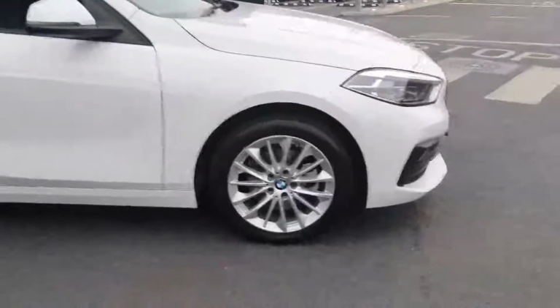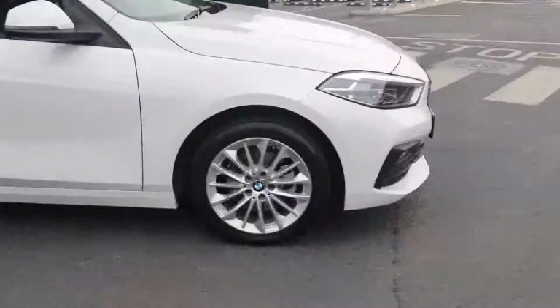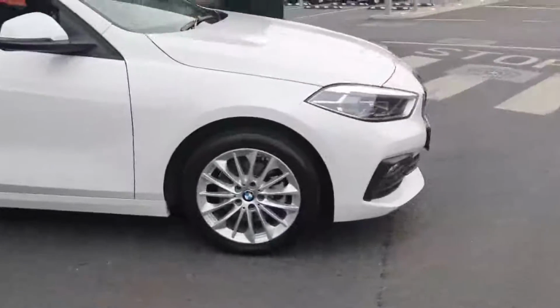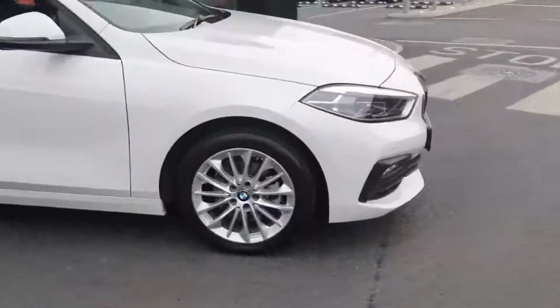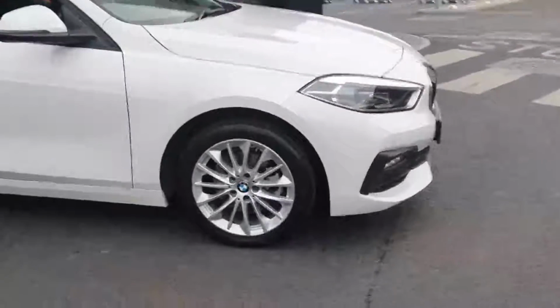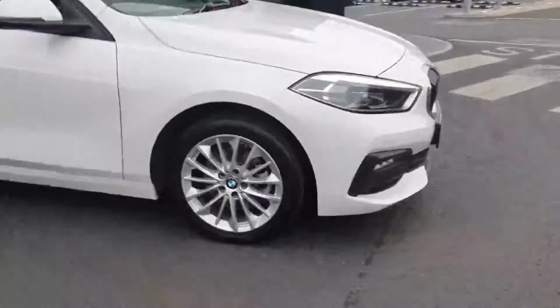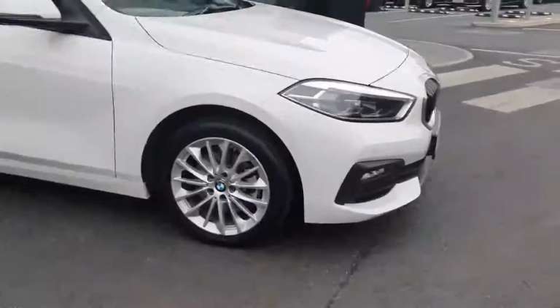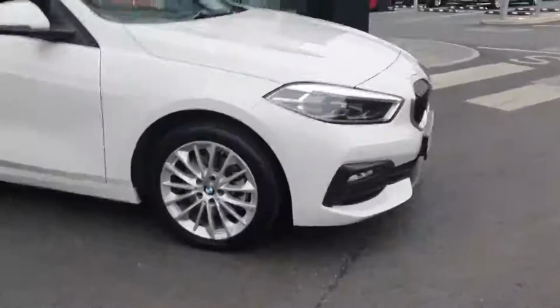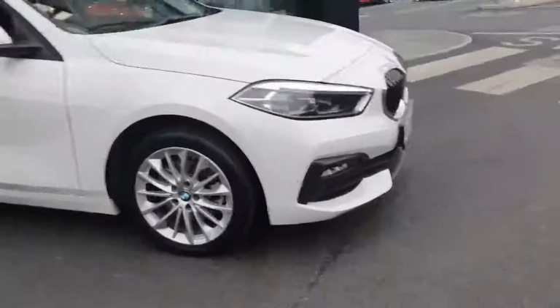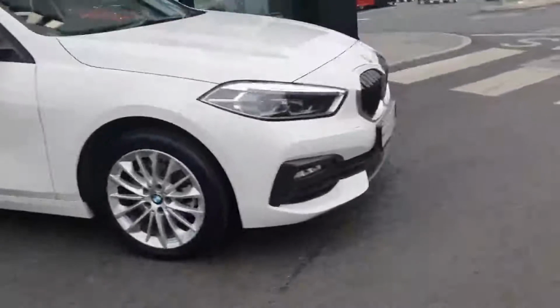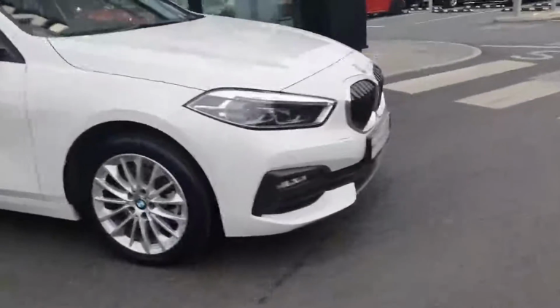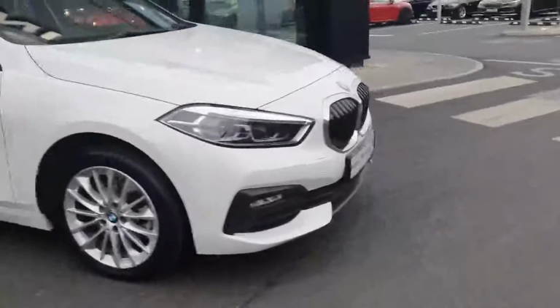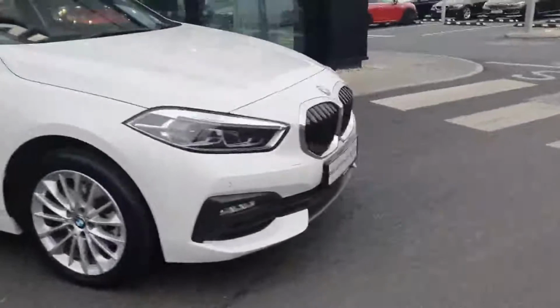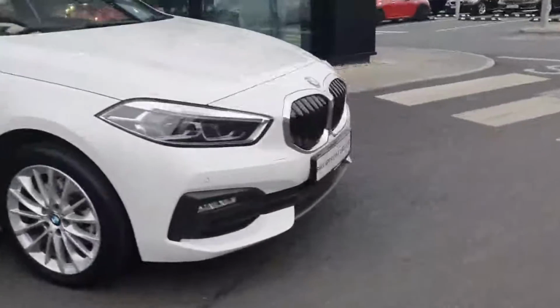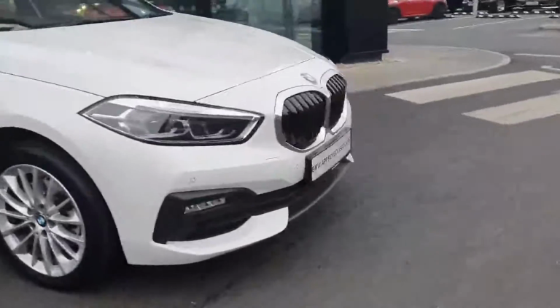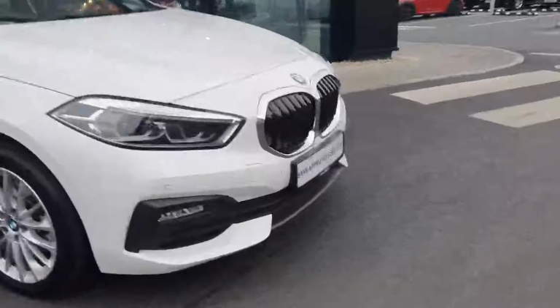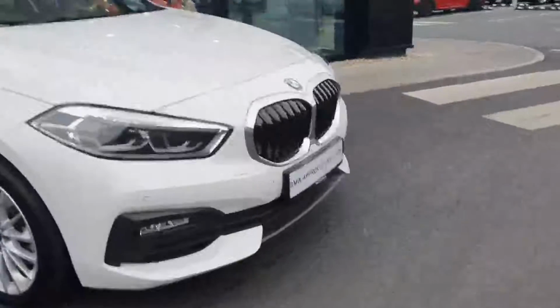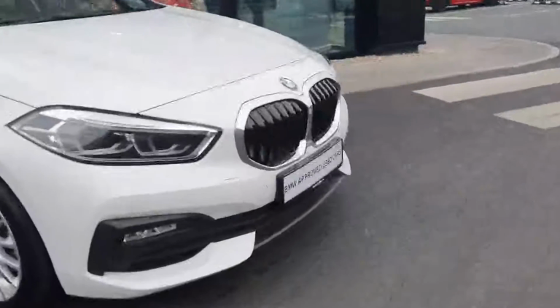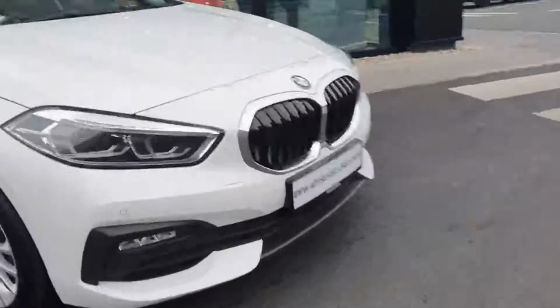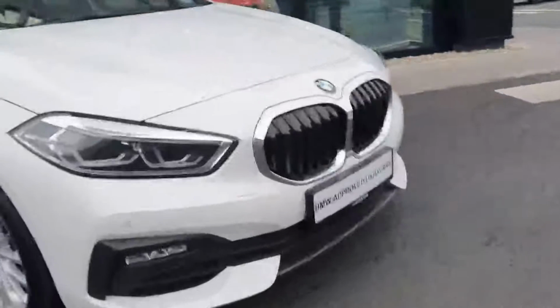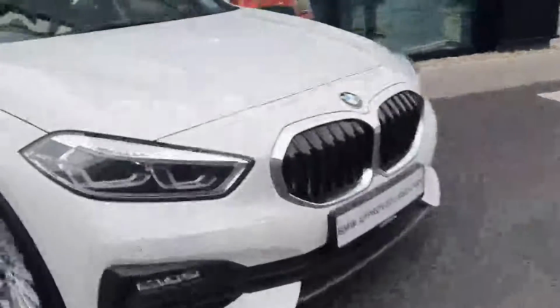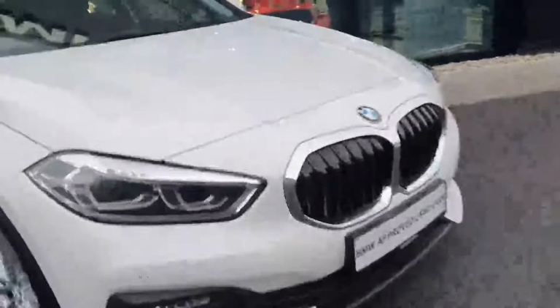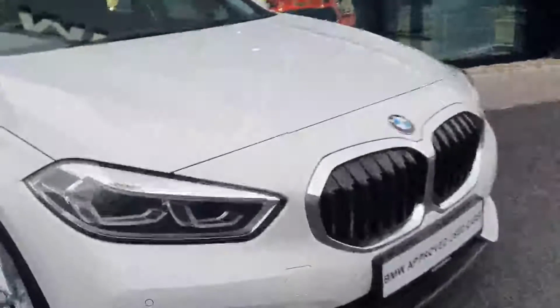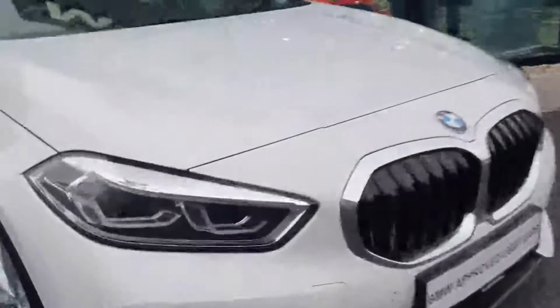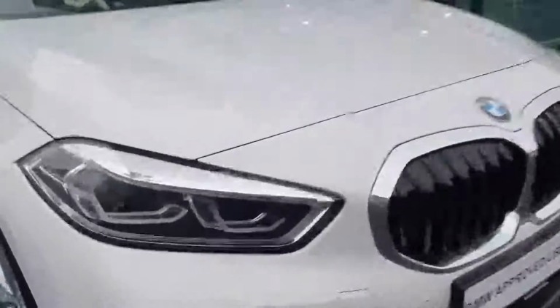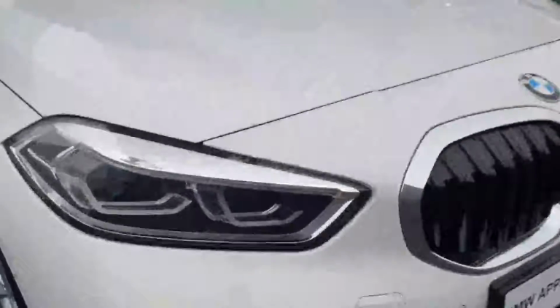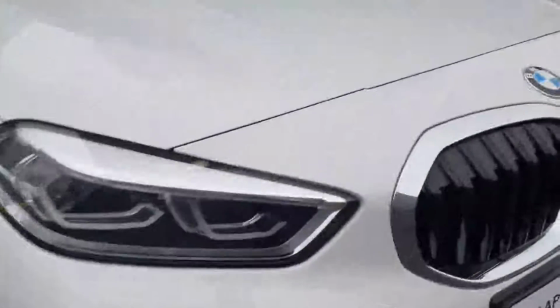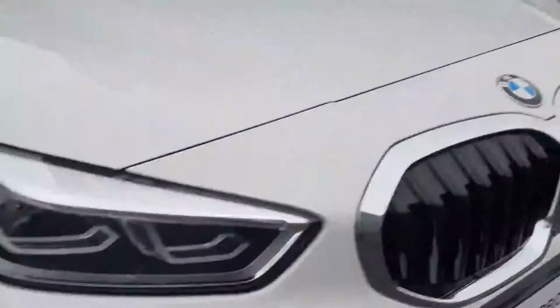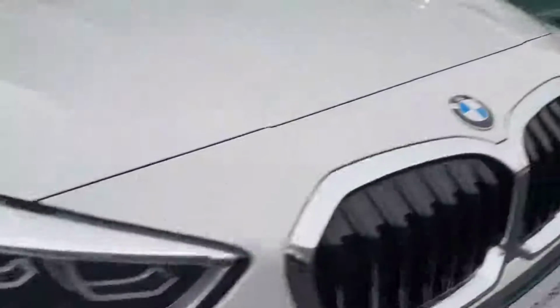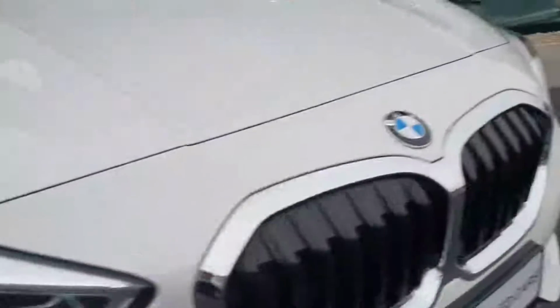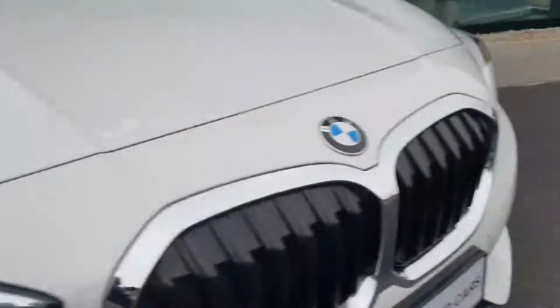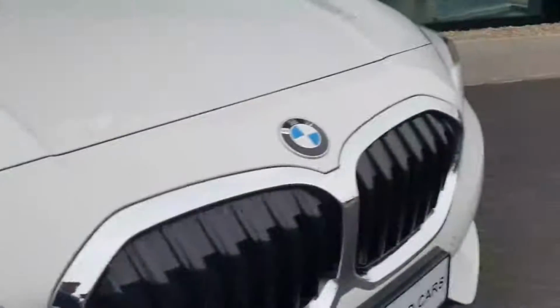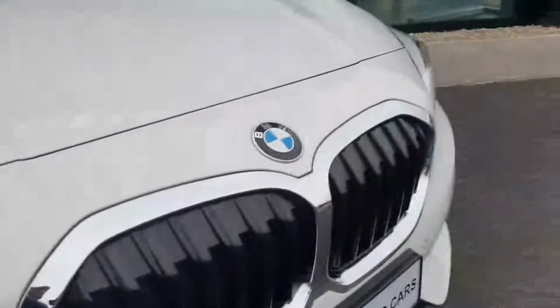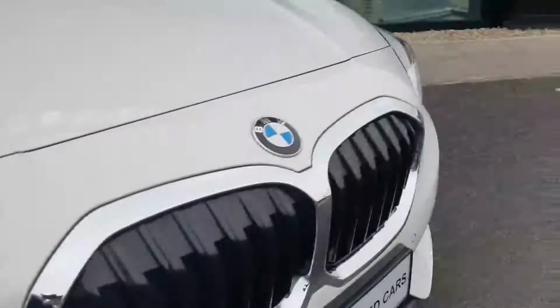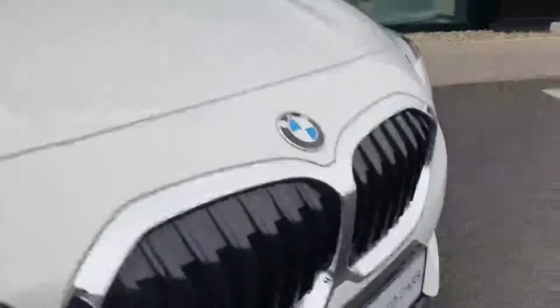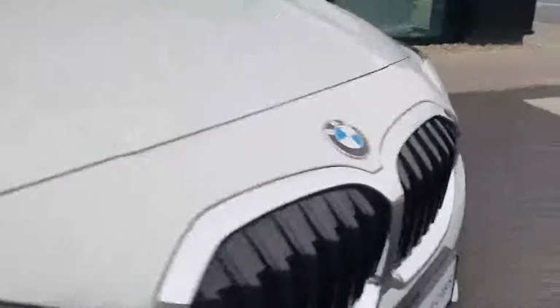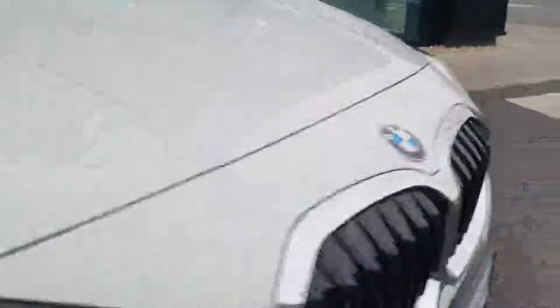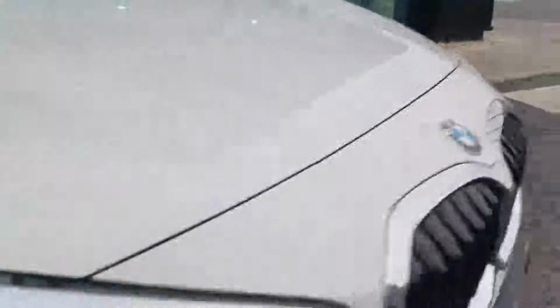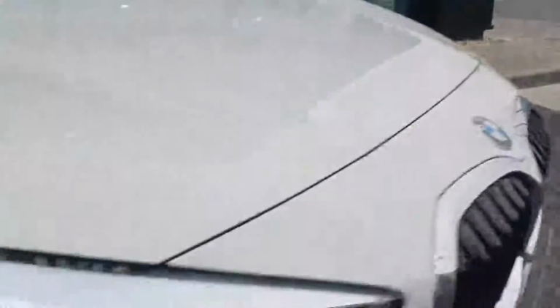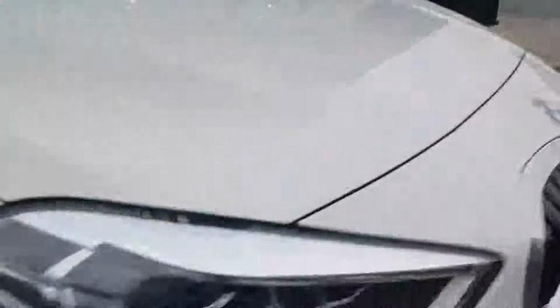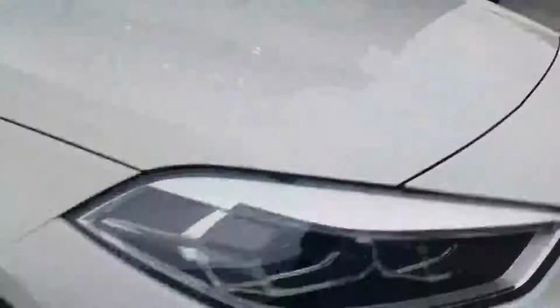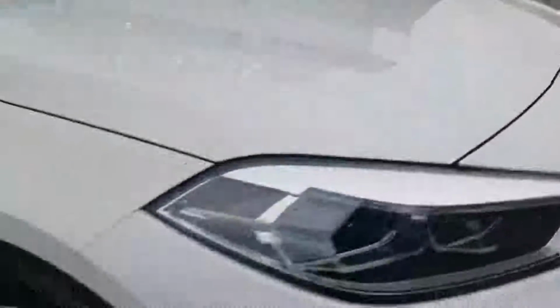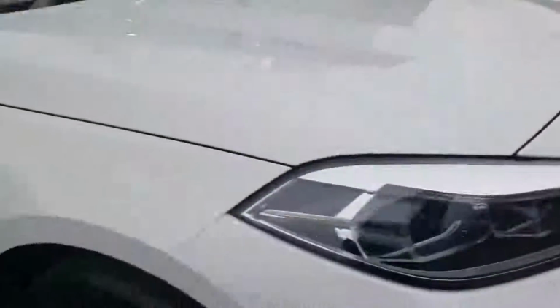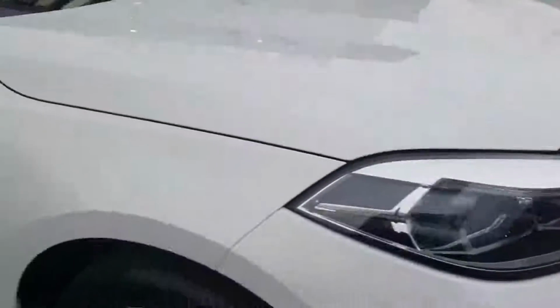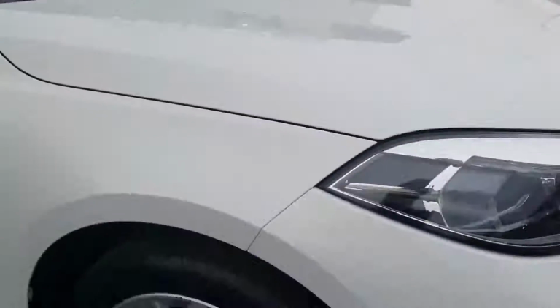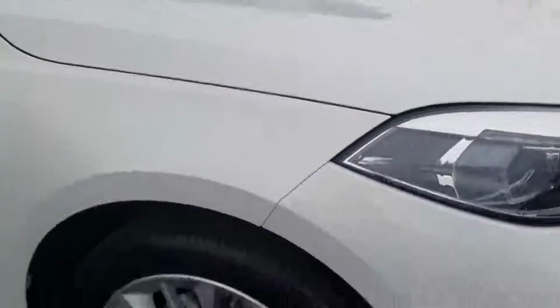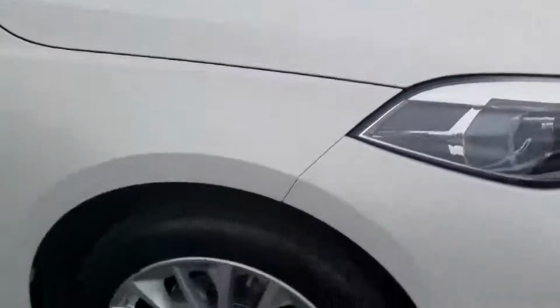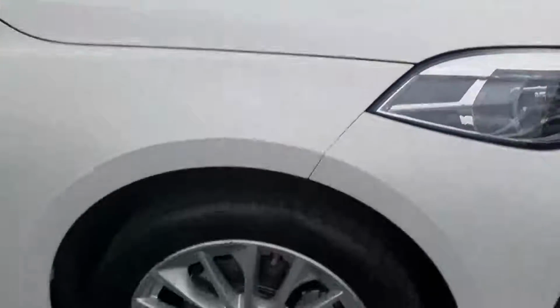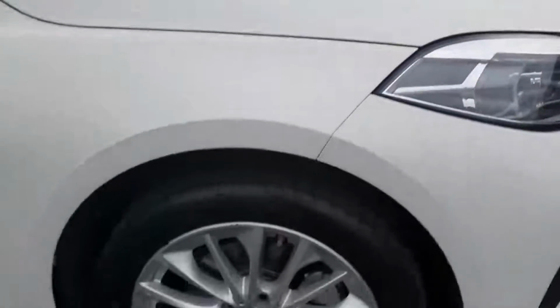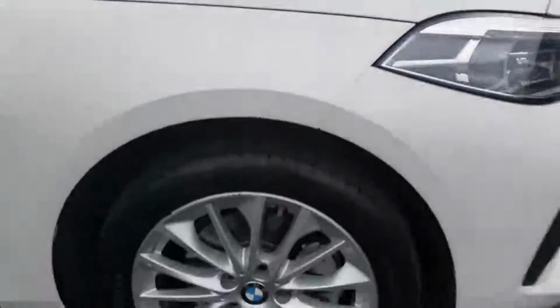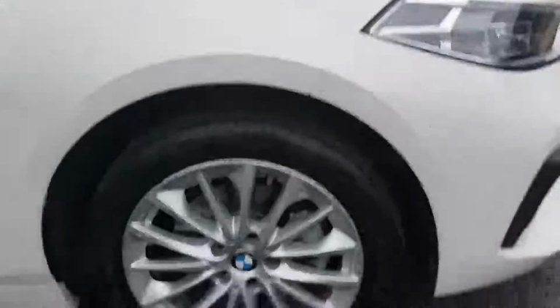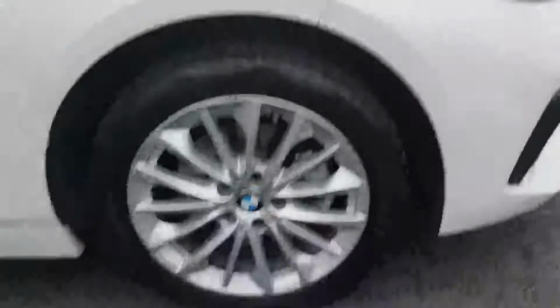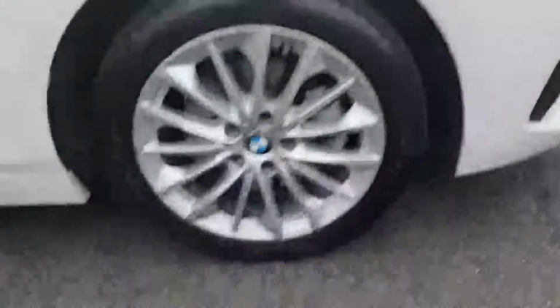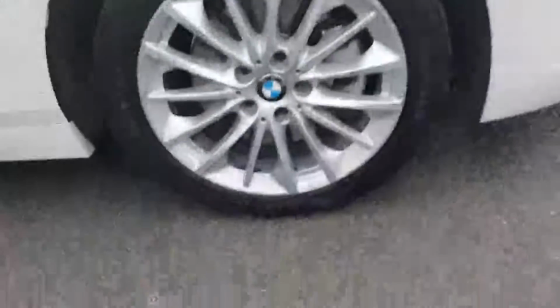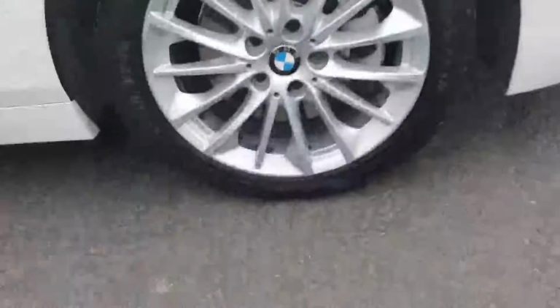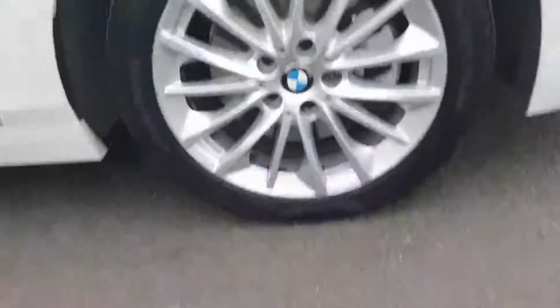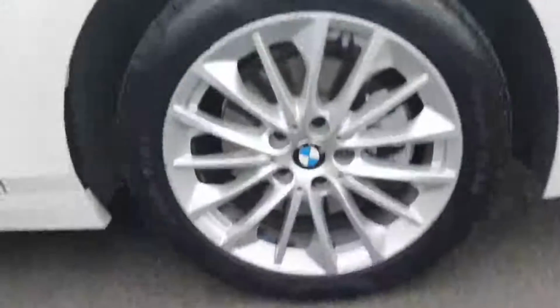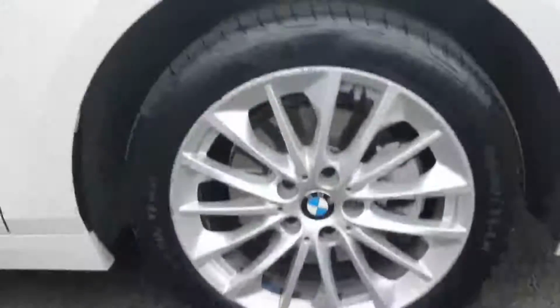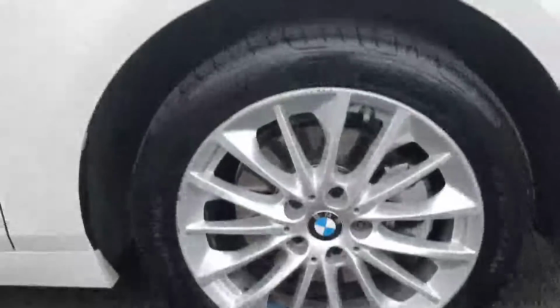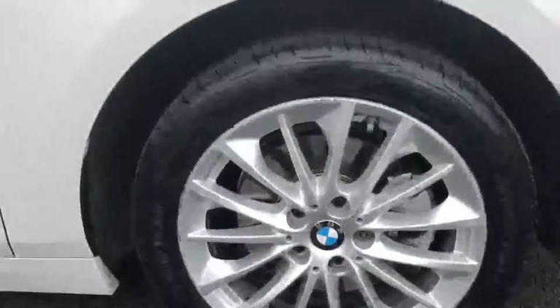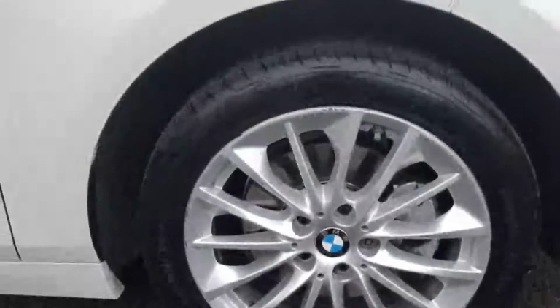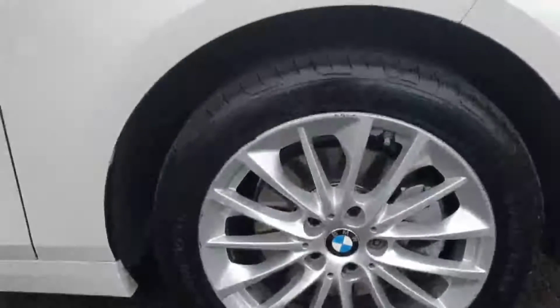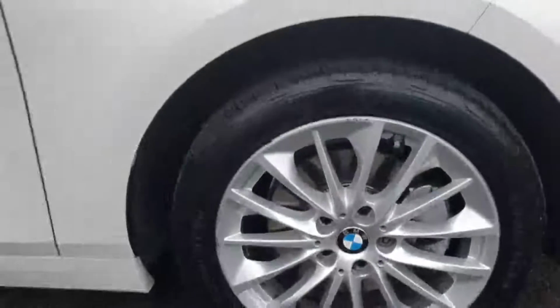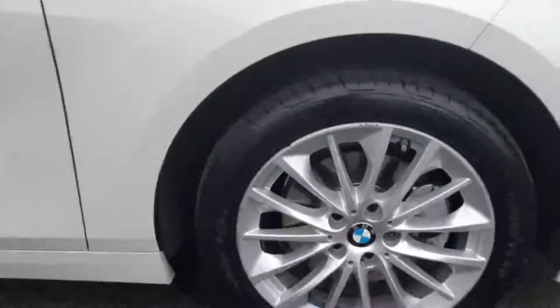Cheap on insurance and cheap on fuel. It's got LED headlights, your BMW signature grille. Coming around, you've got your BMW alloys.